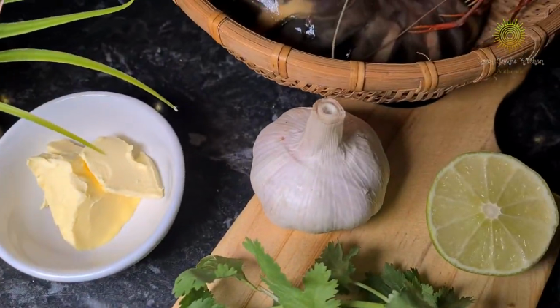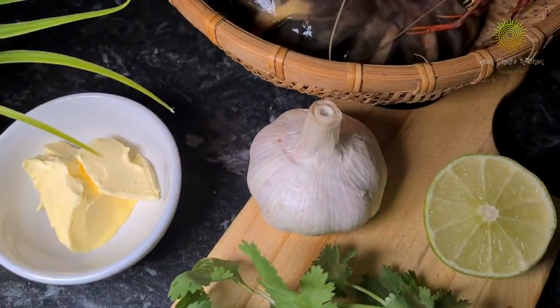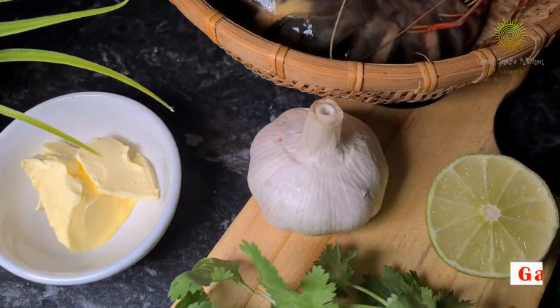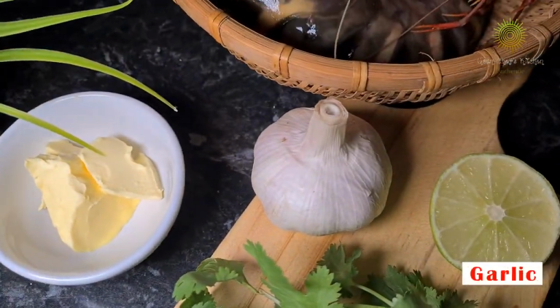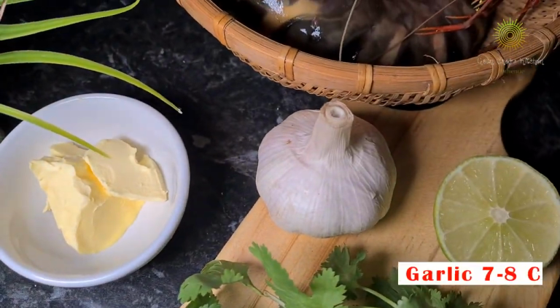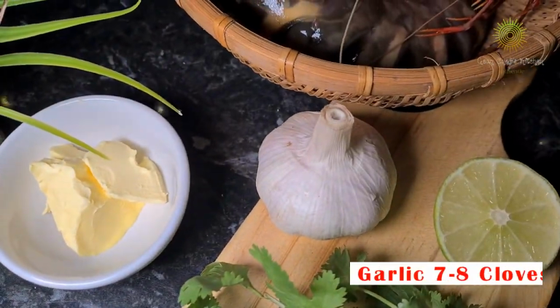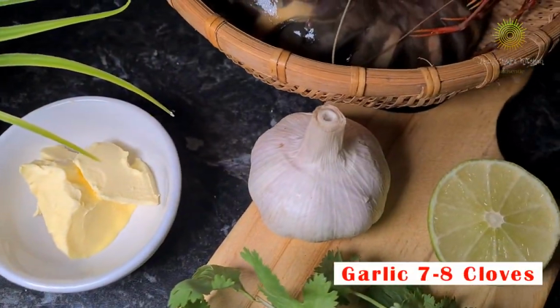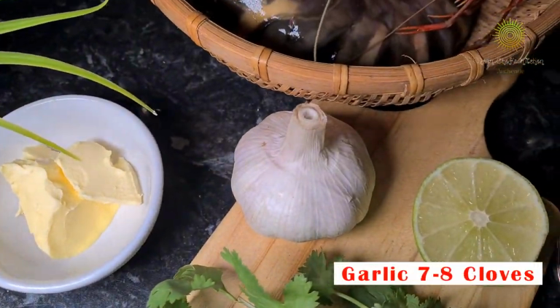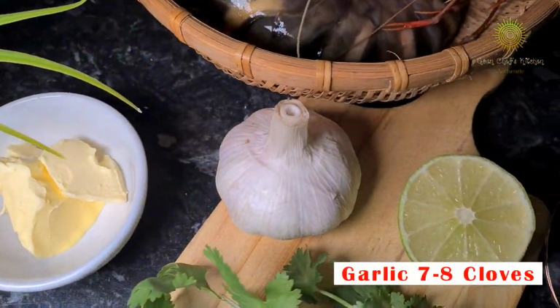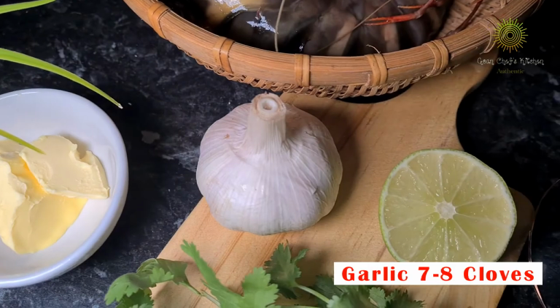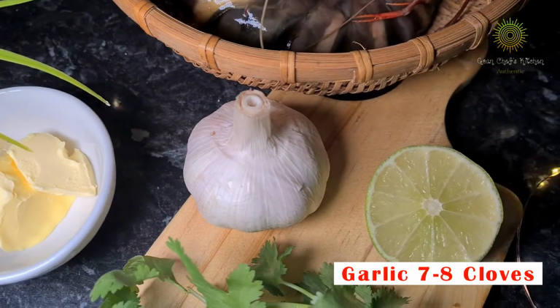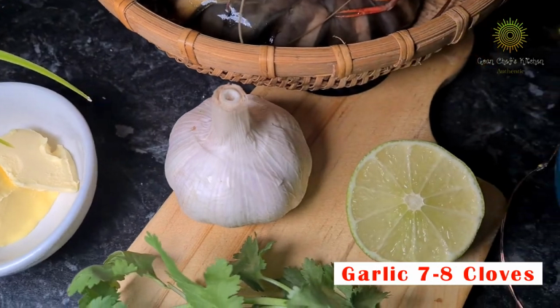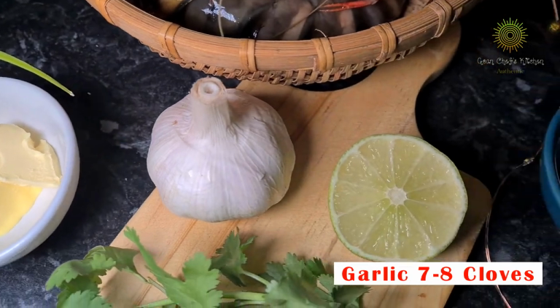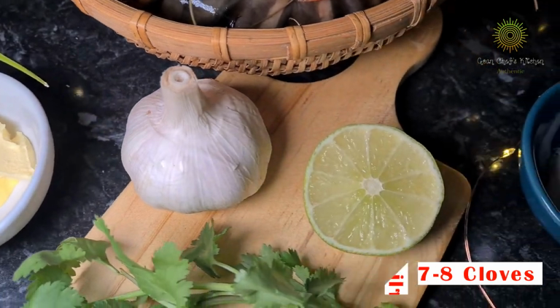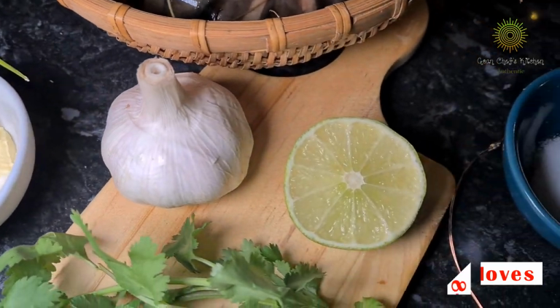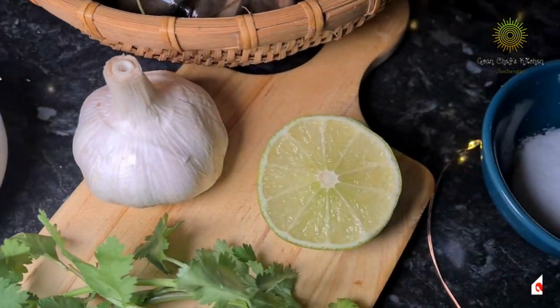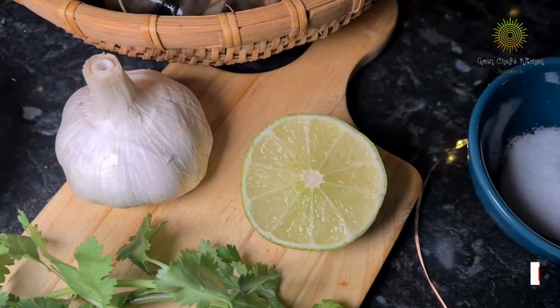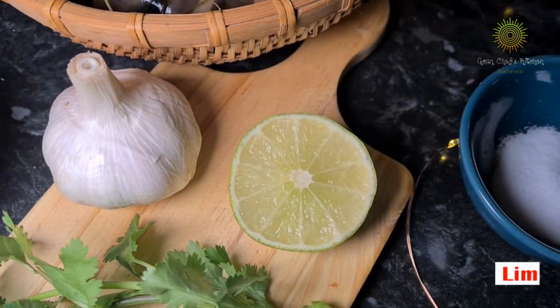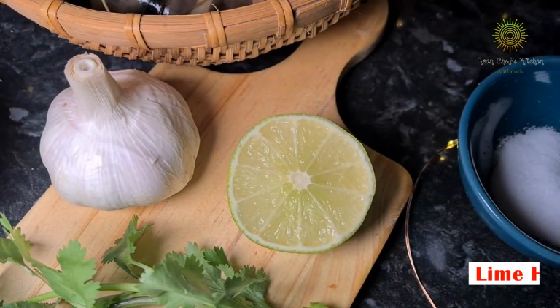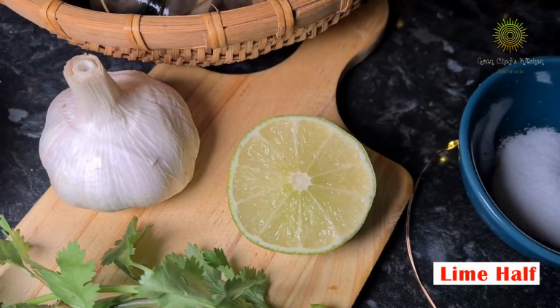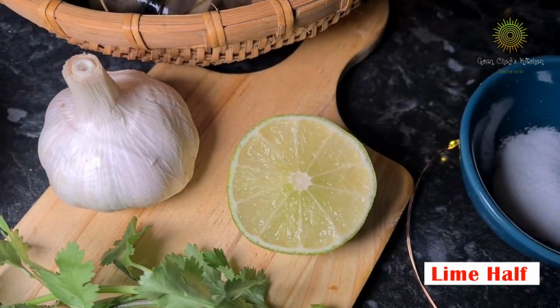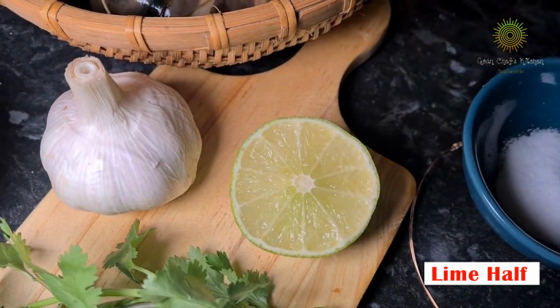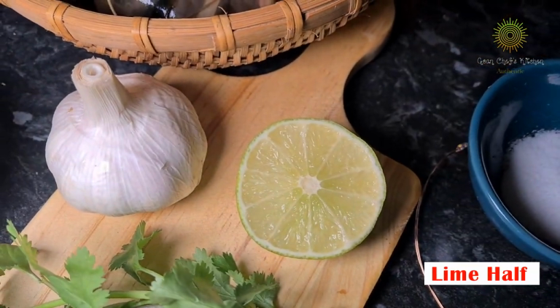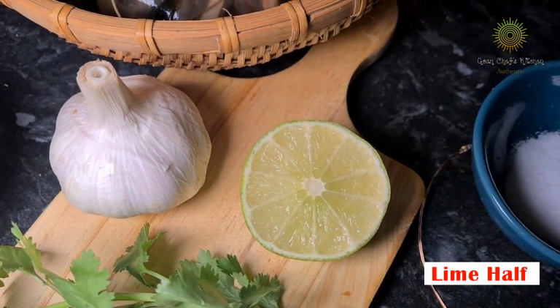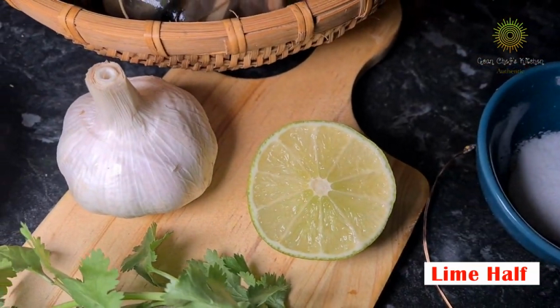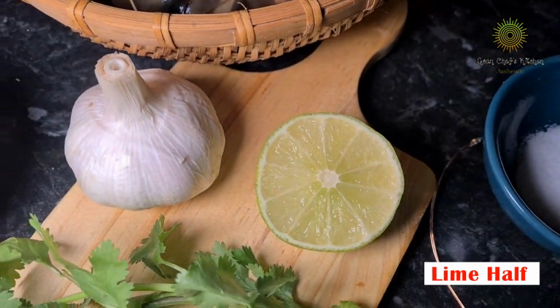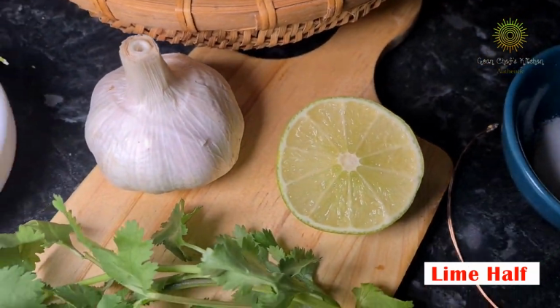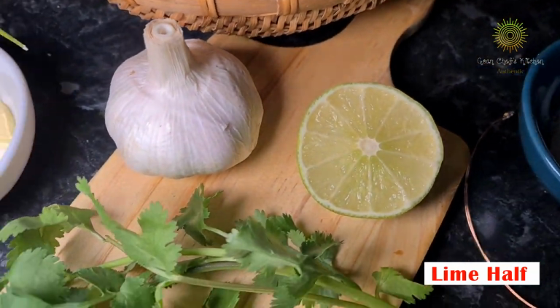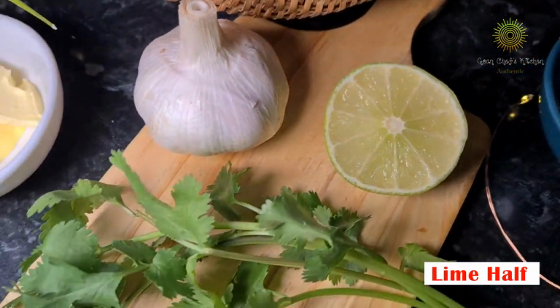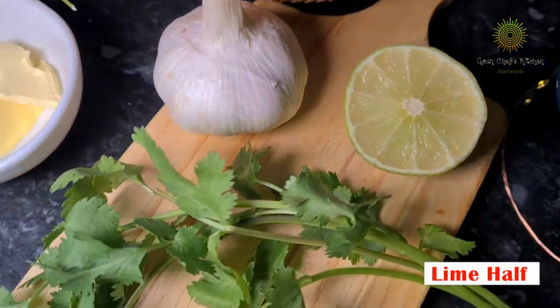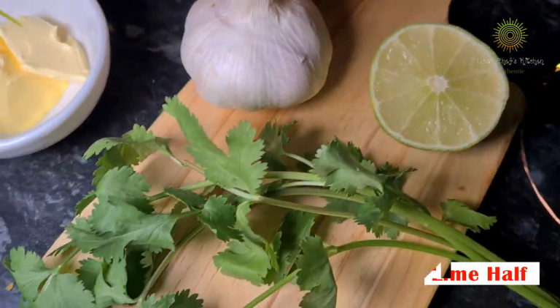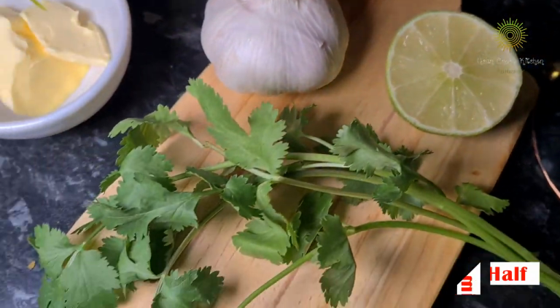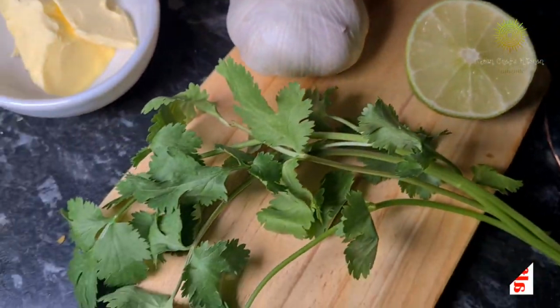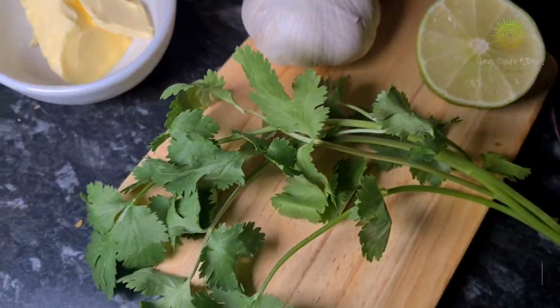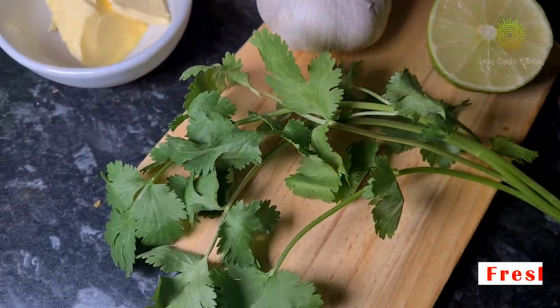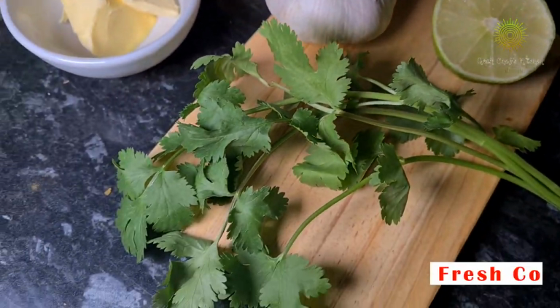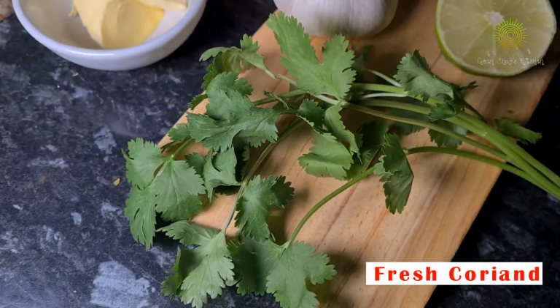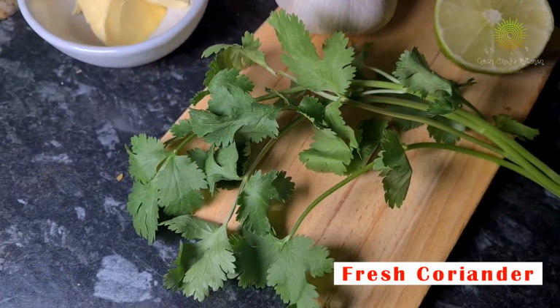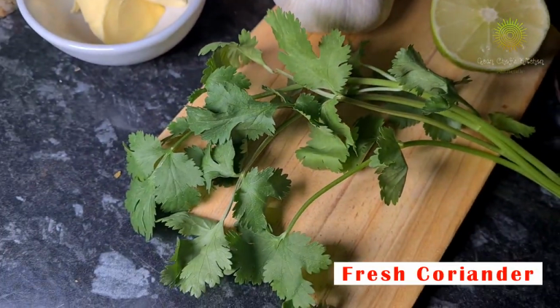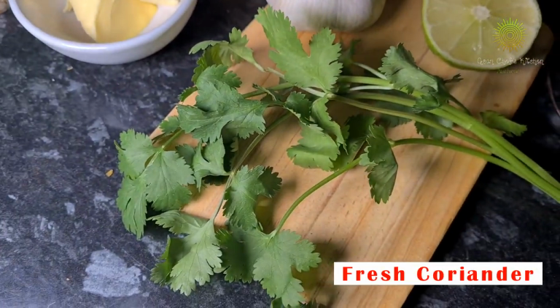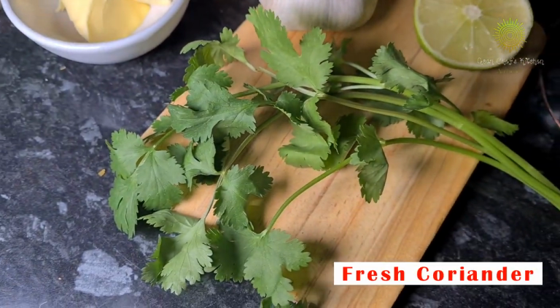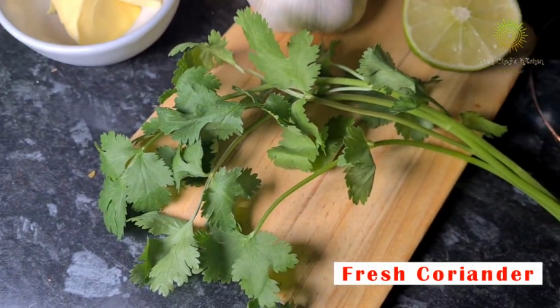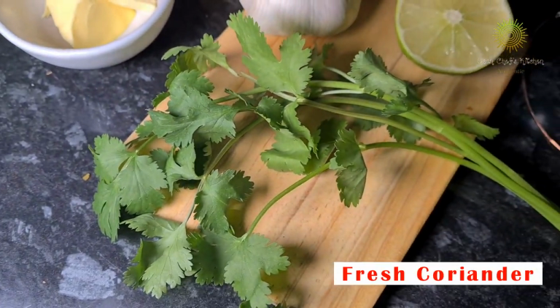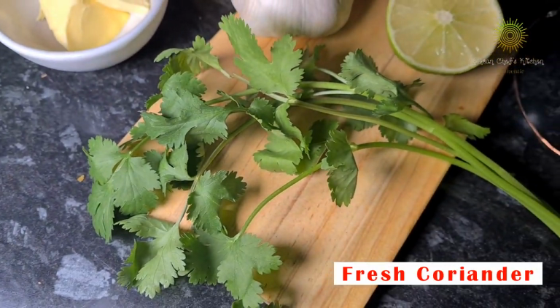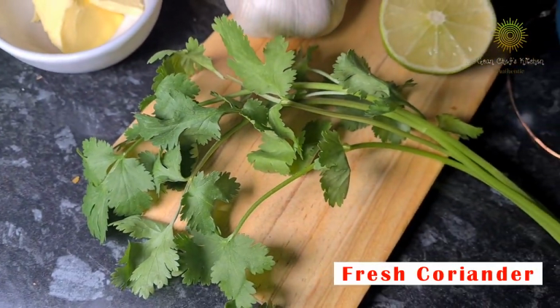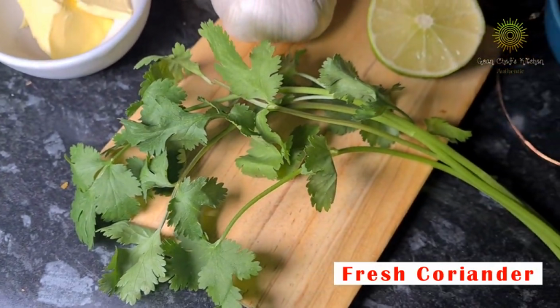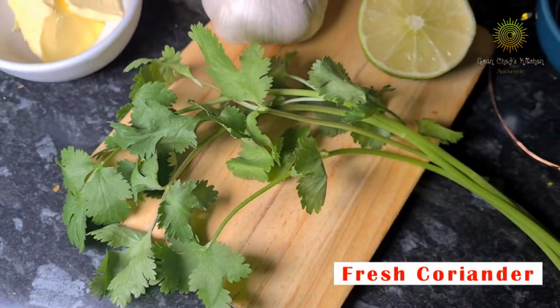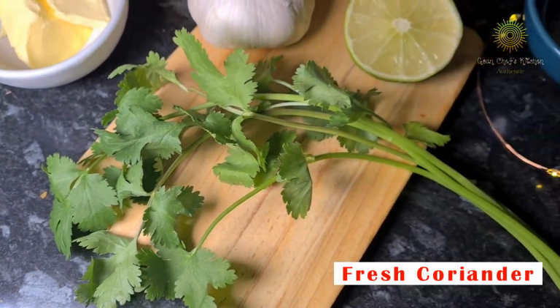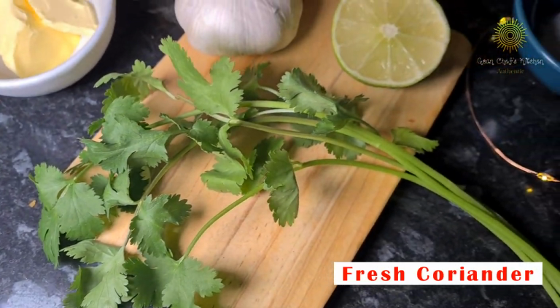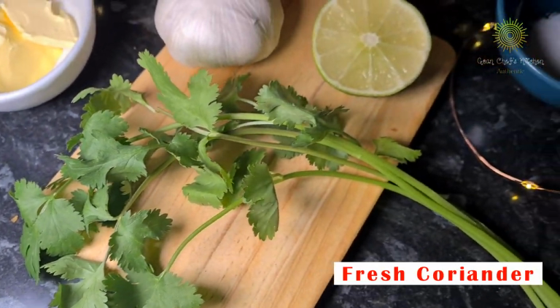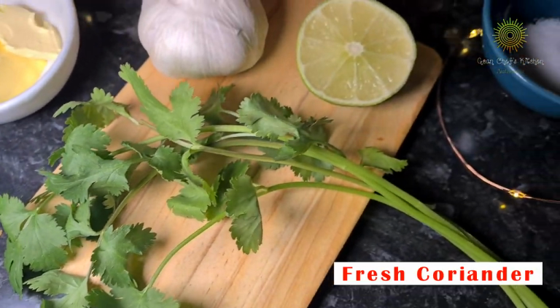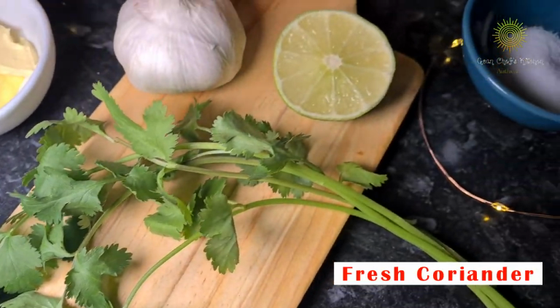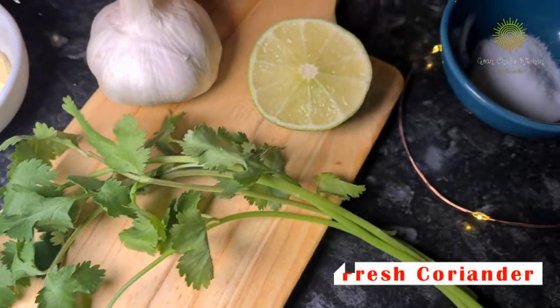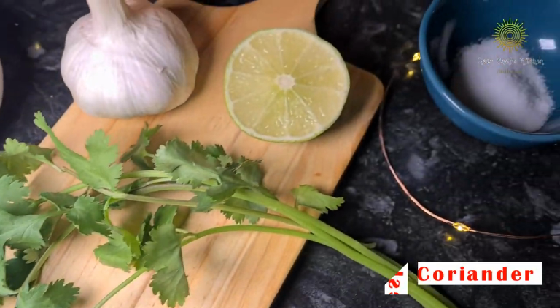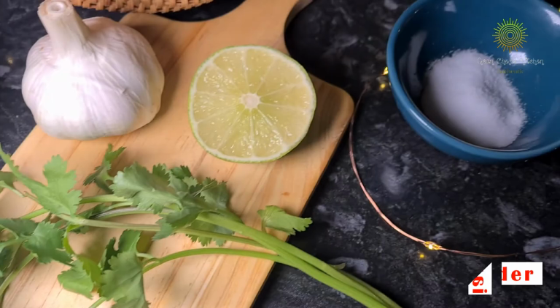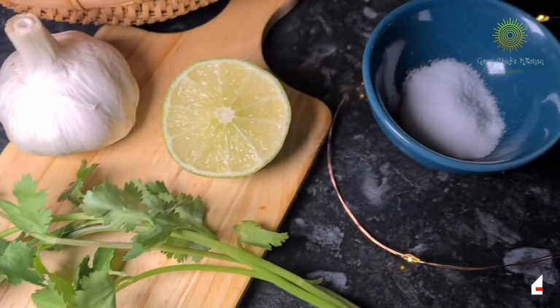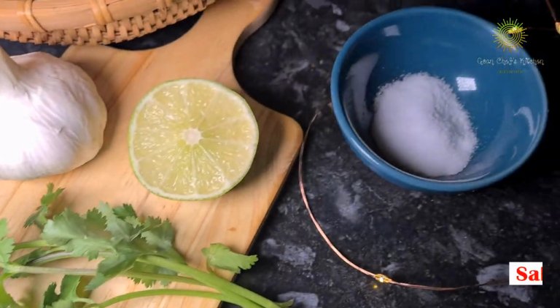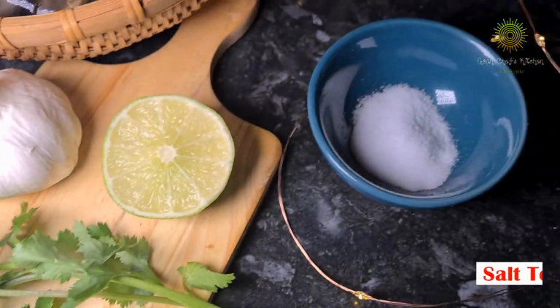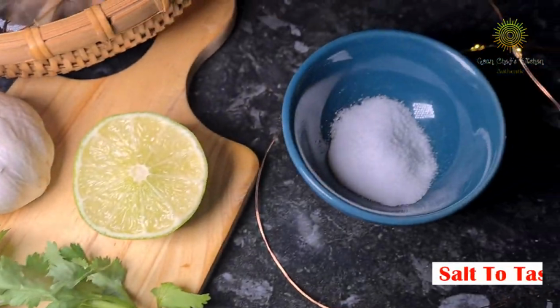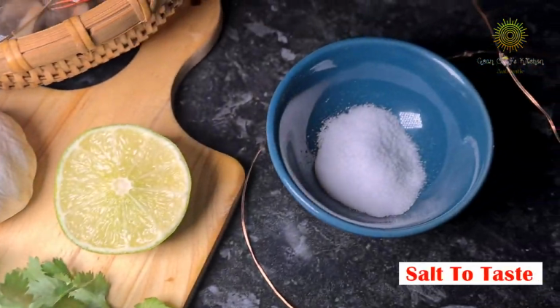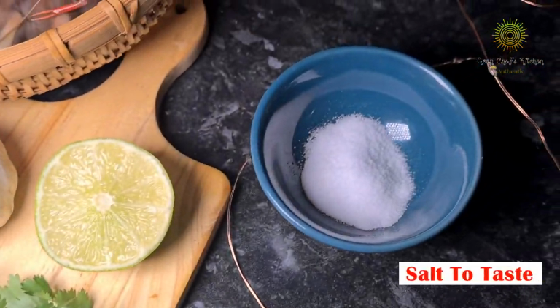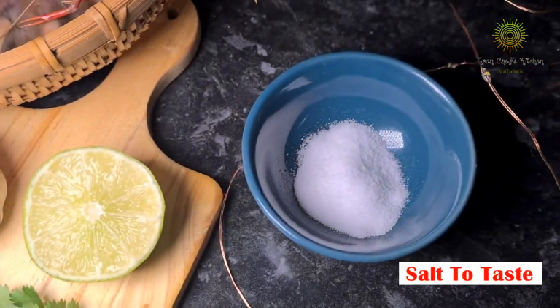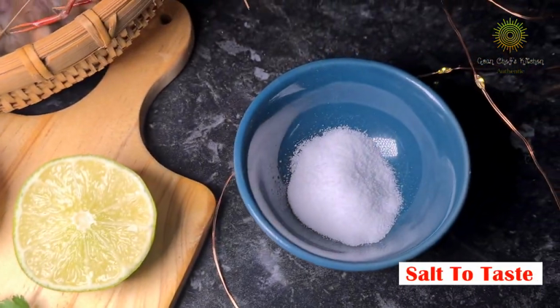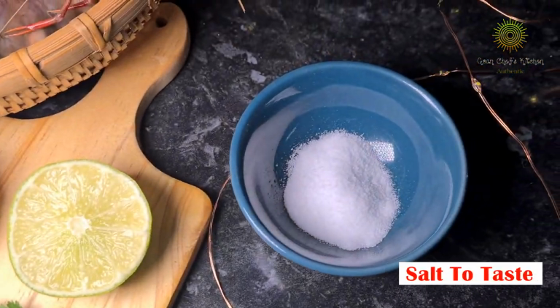6-7 garlic cloves, half a lime, some coriander, and salt to taste.